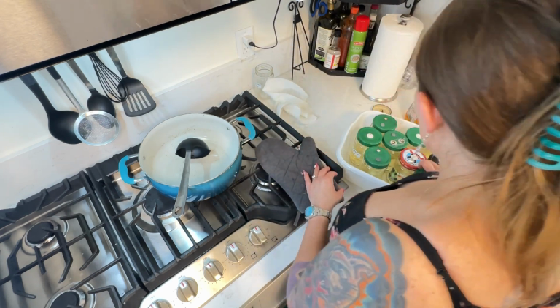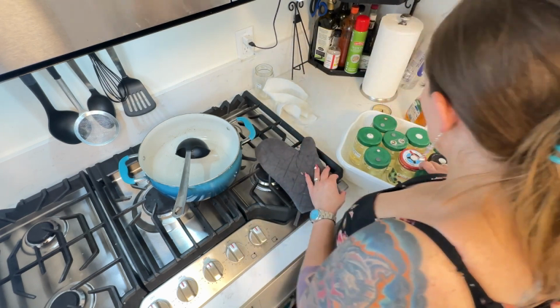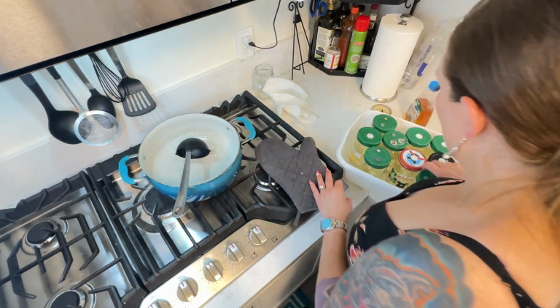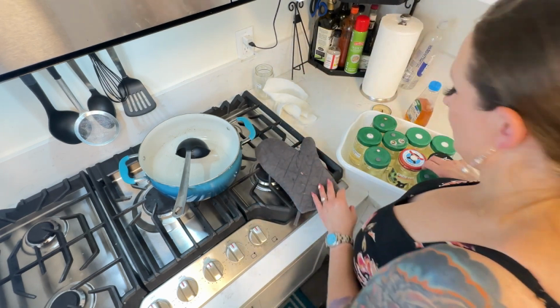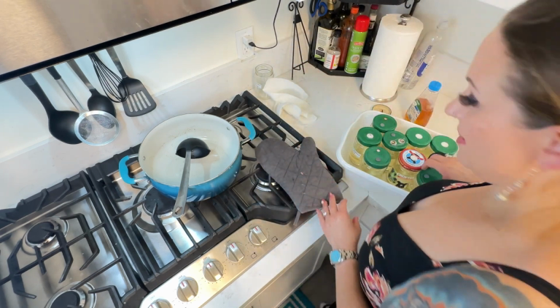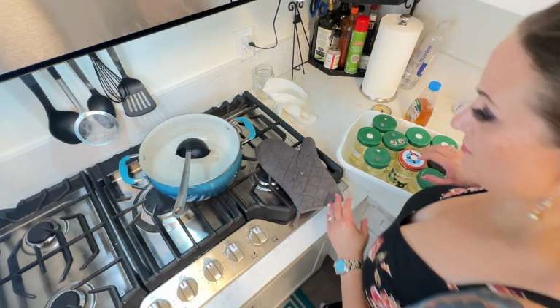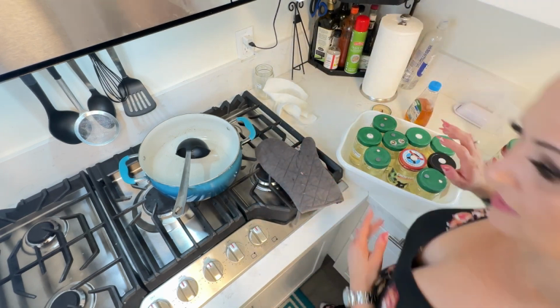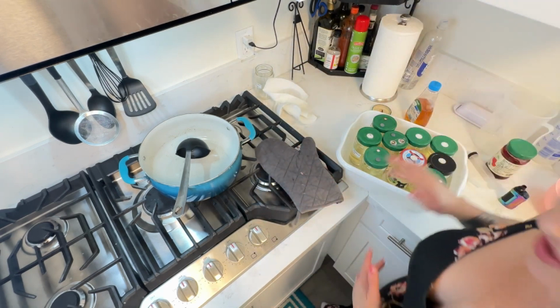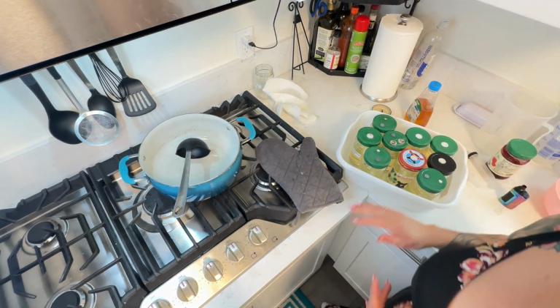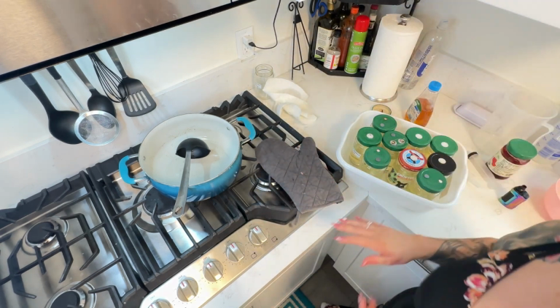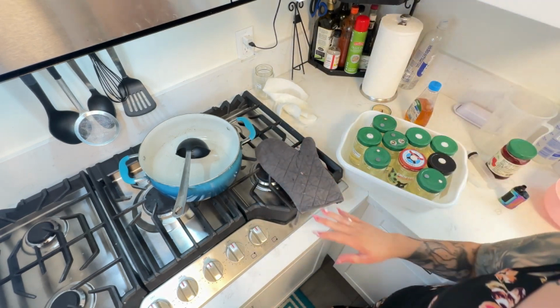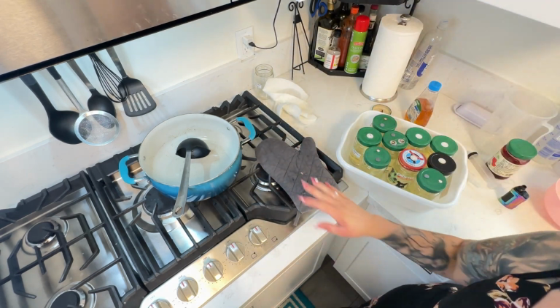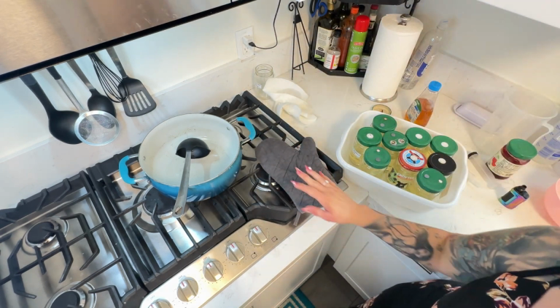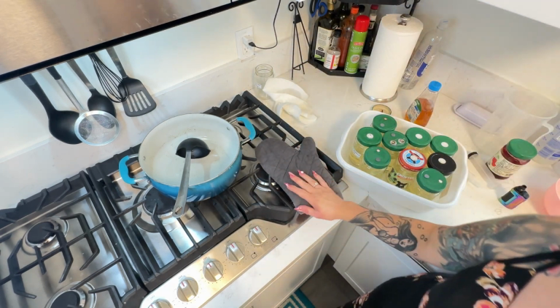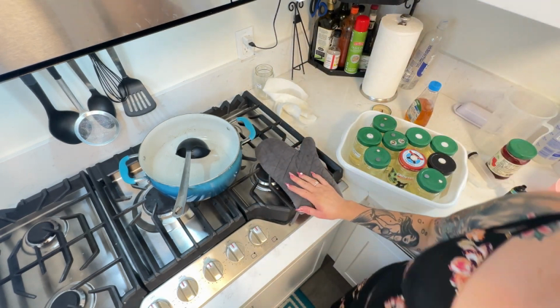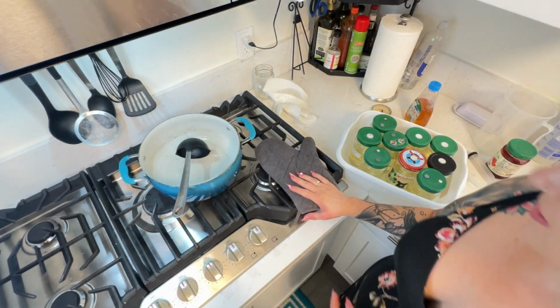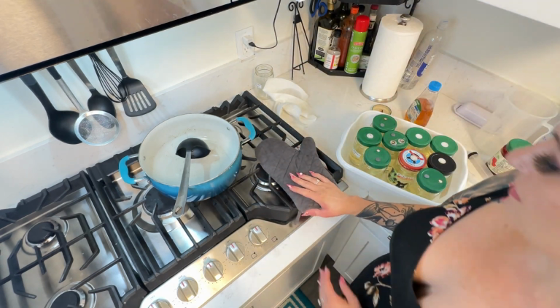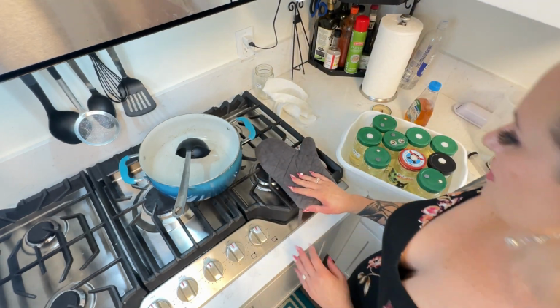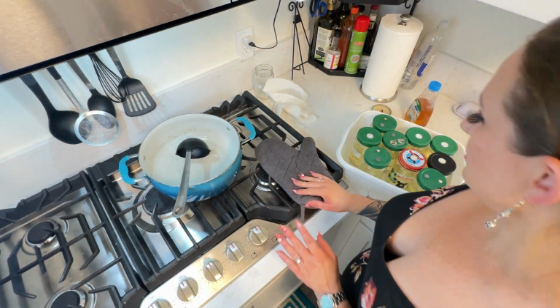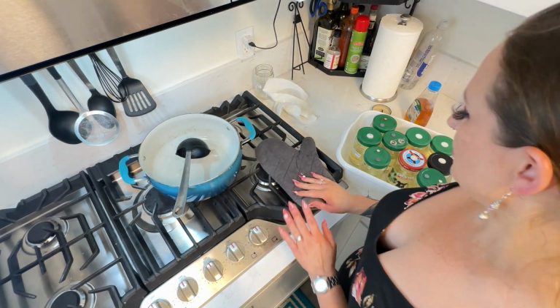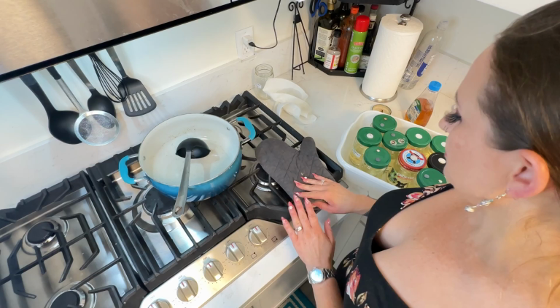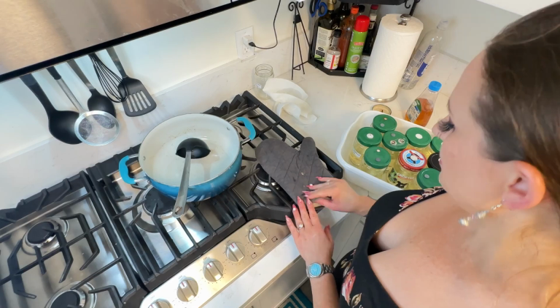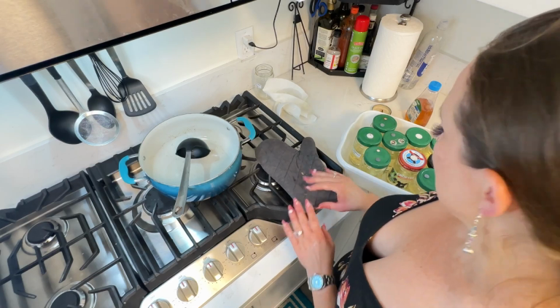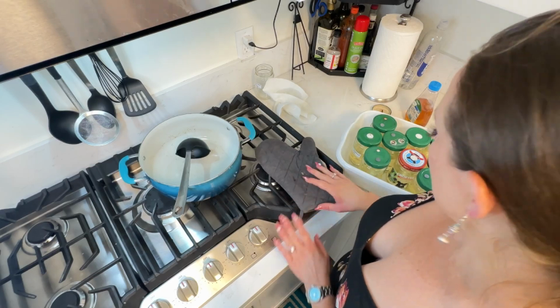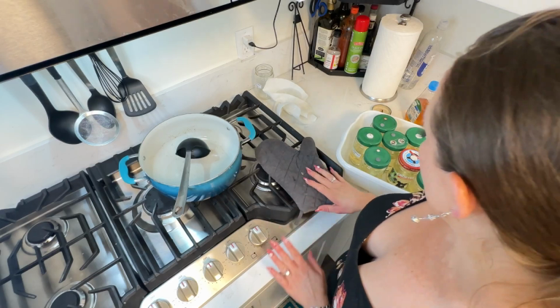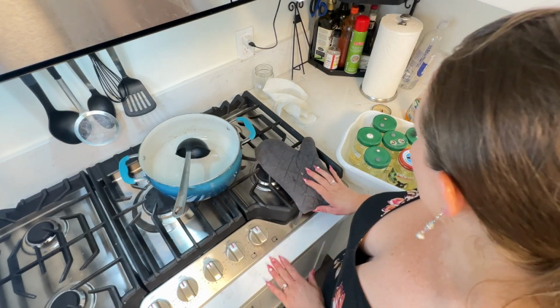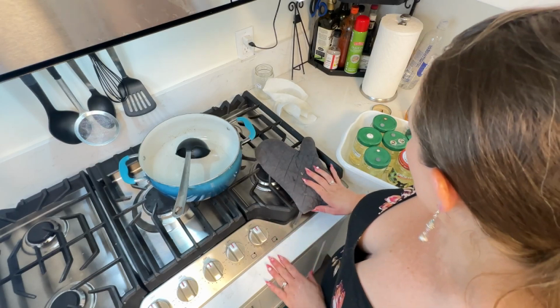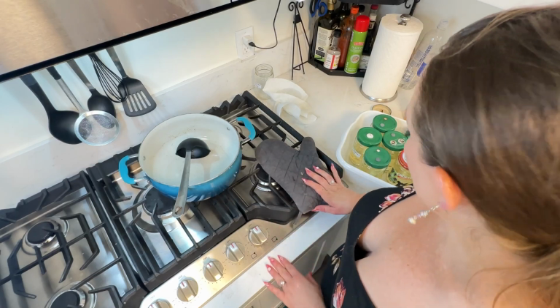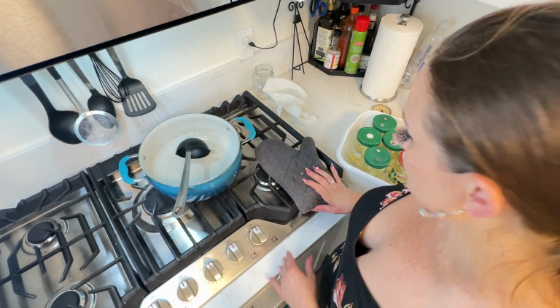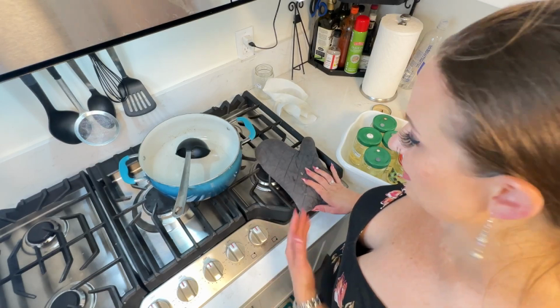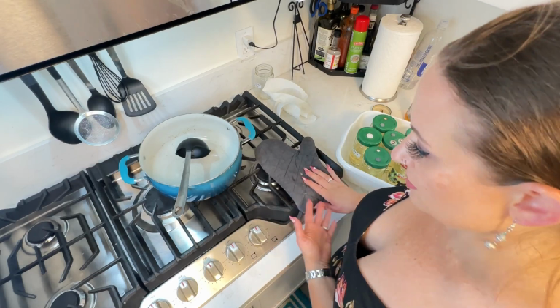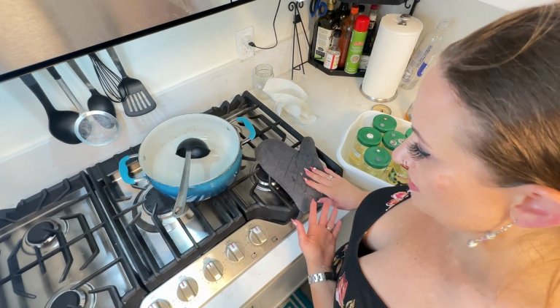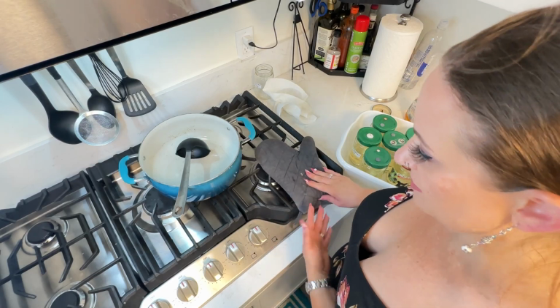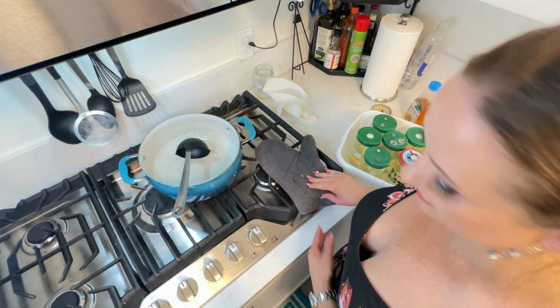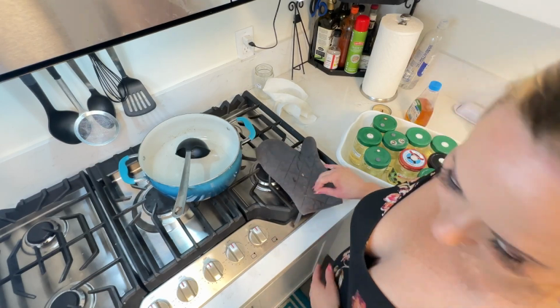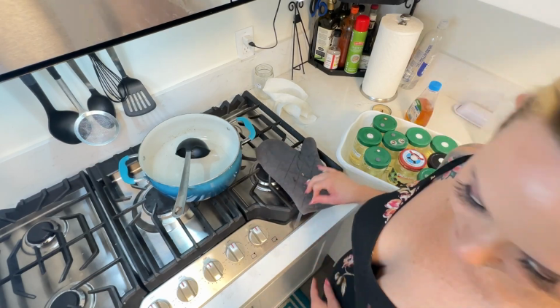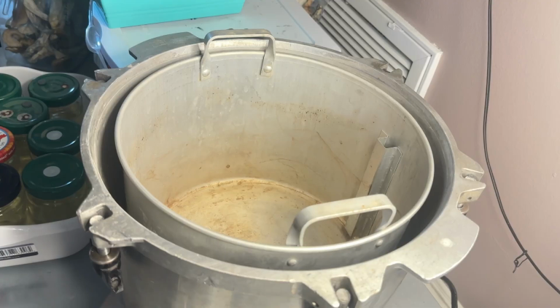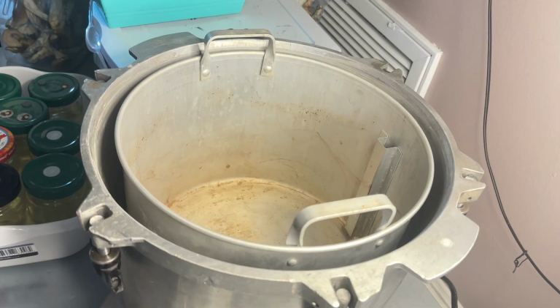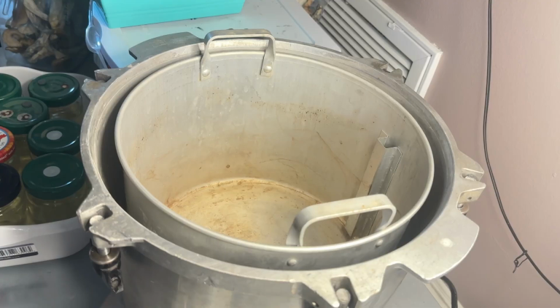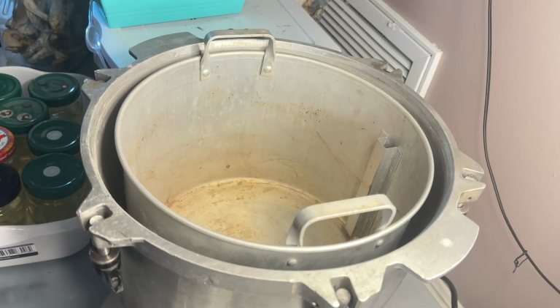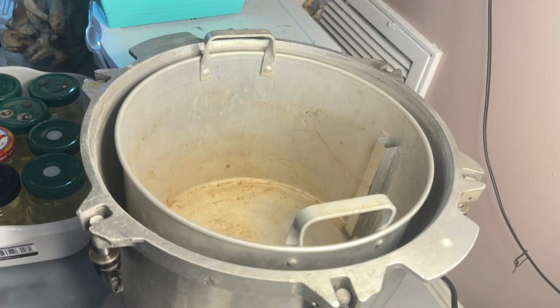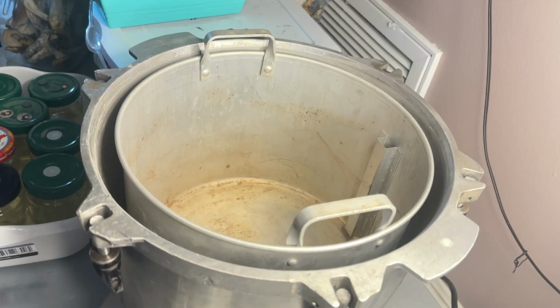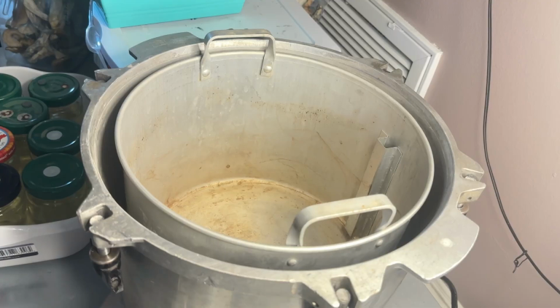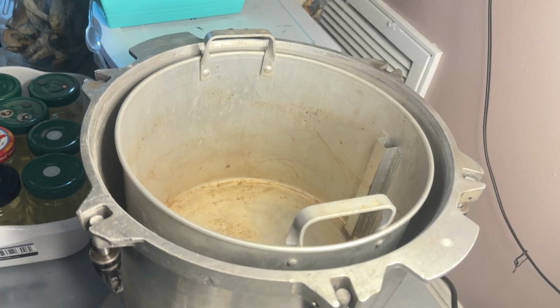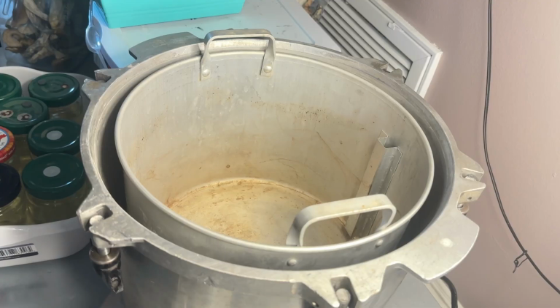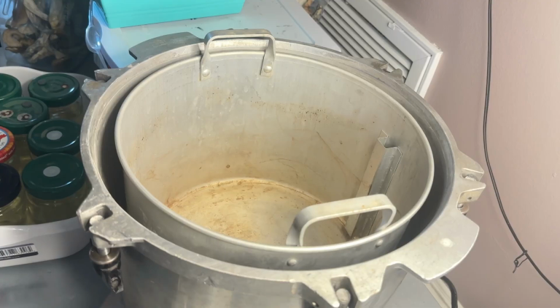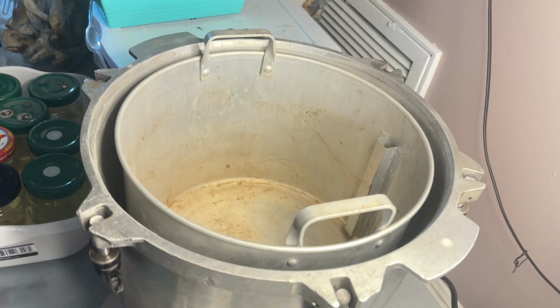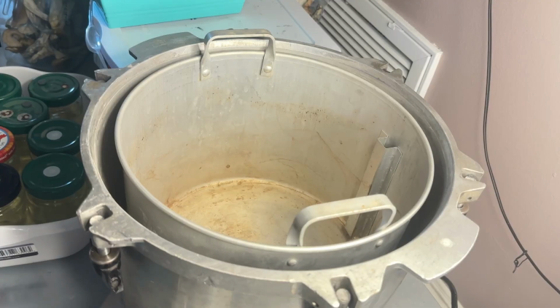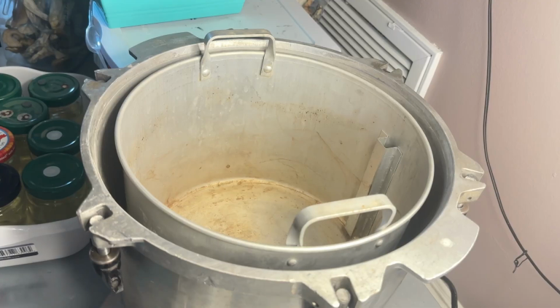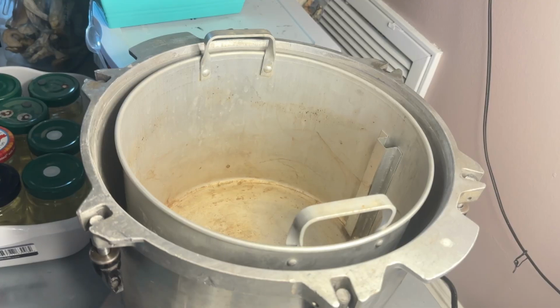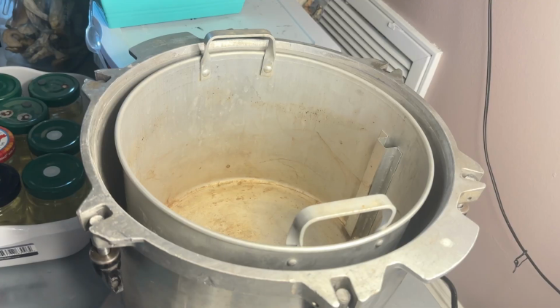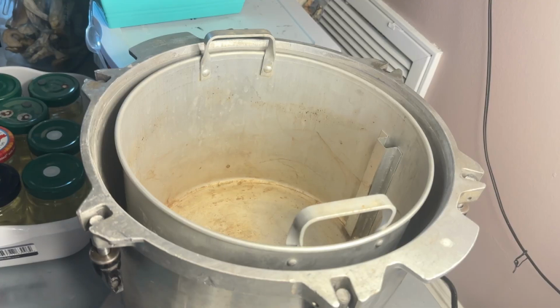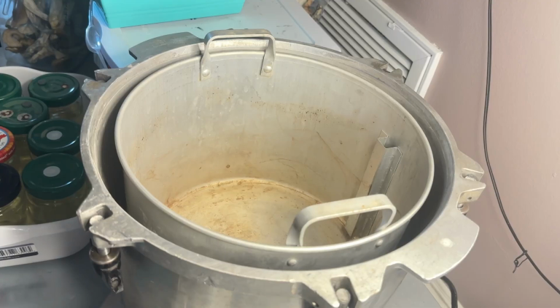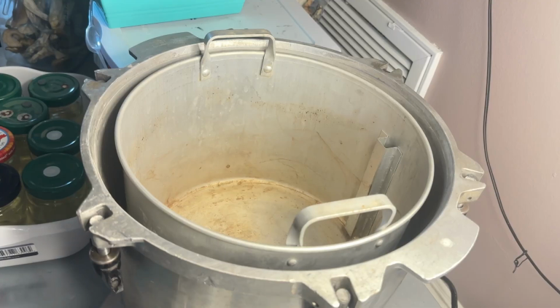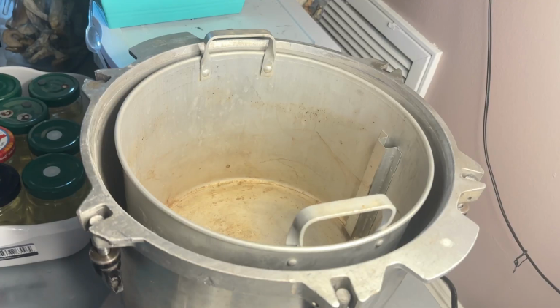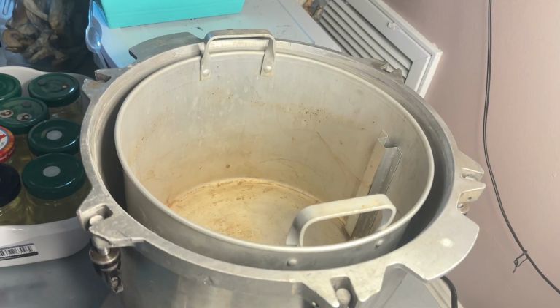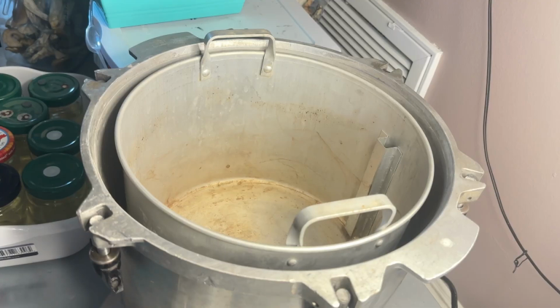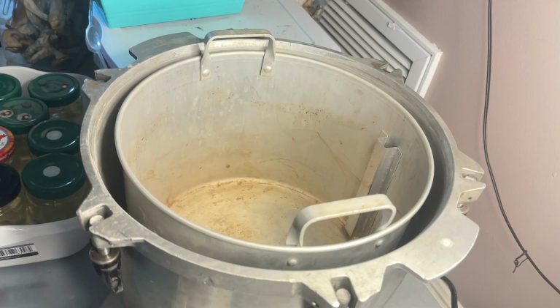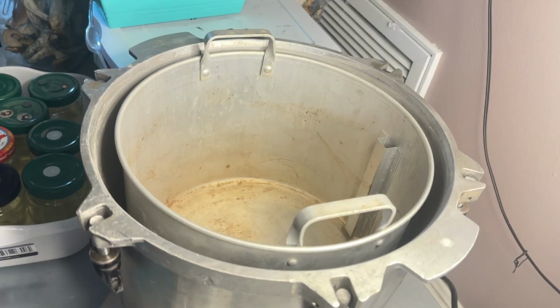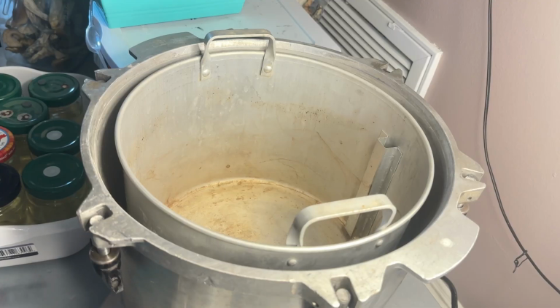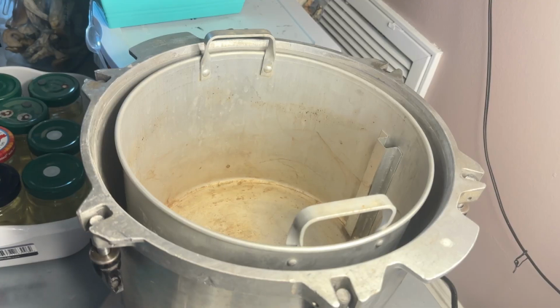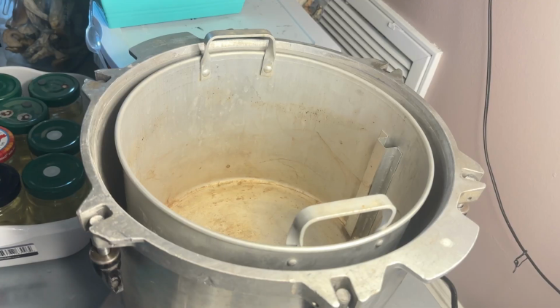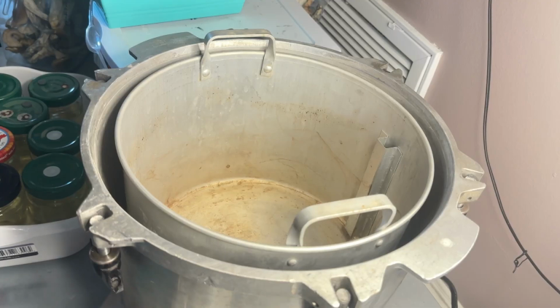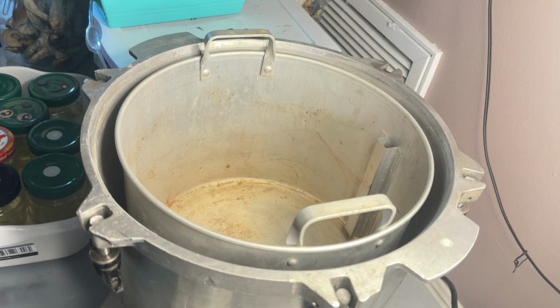Now that I have all the jars ready I will take them and load them into the autoclave. Okay so I'm loading my jars now.